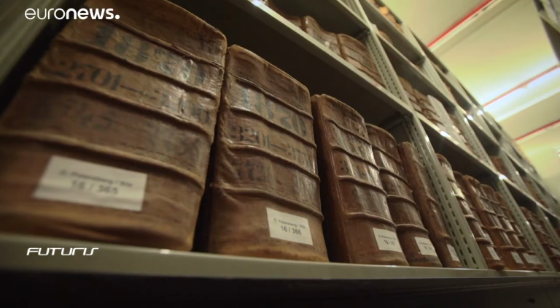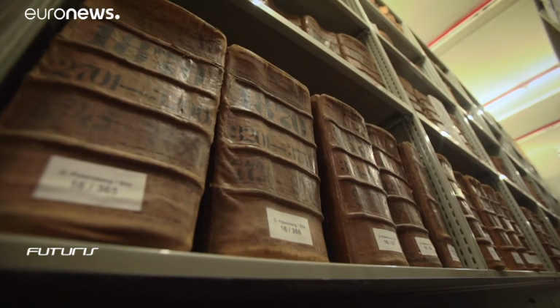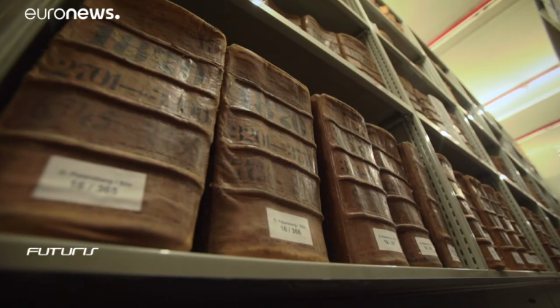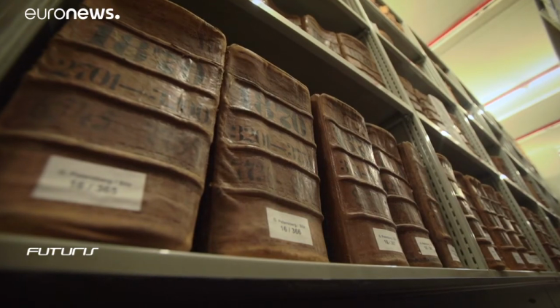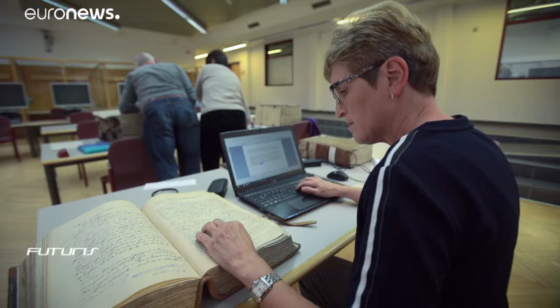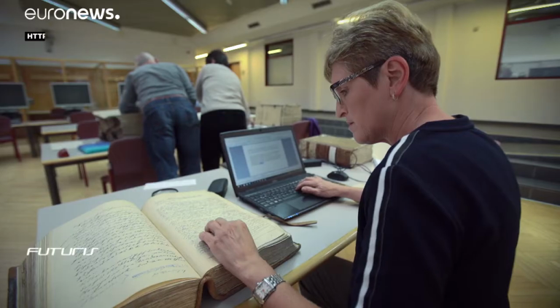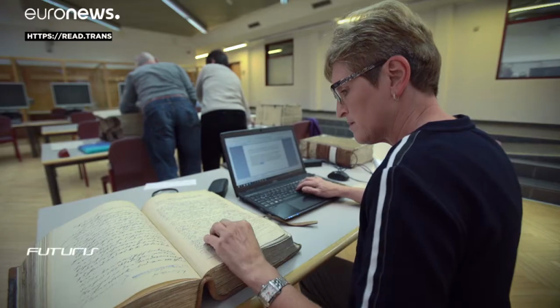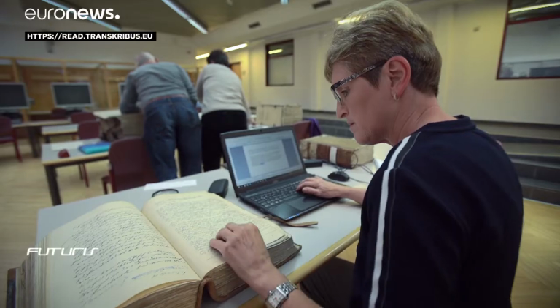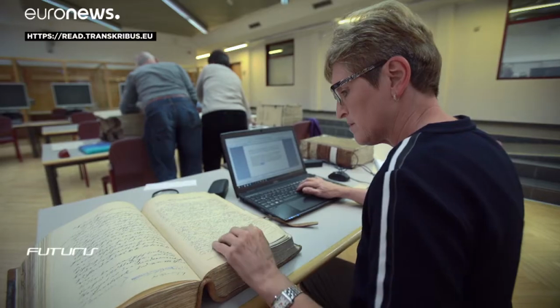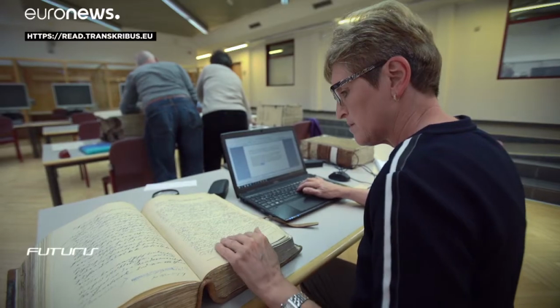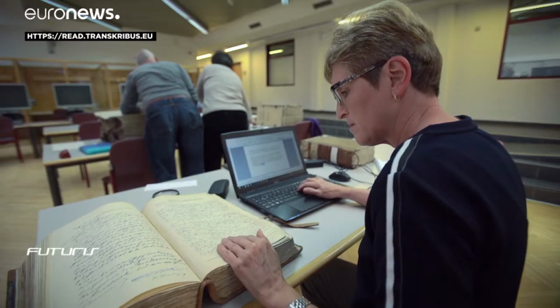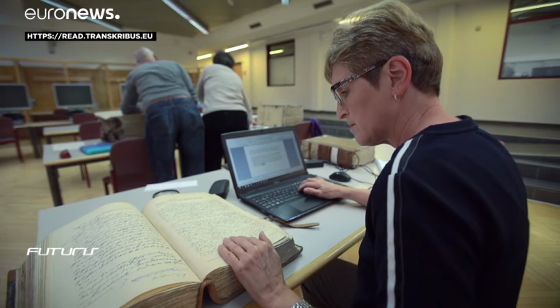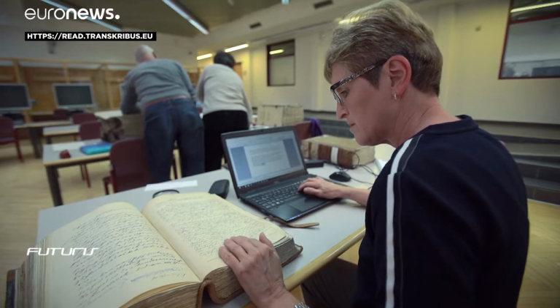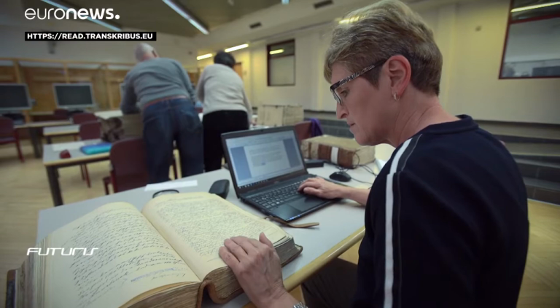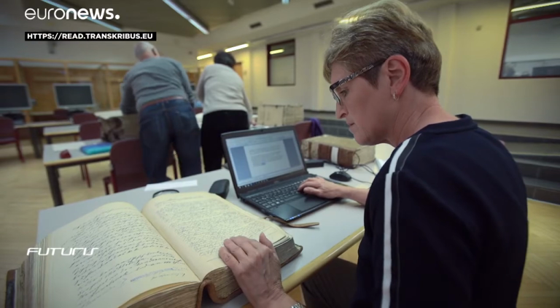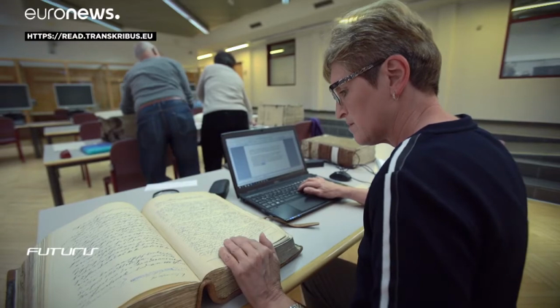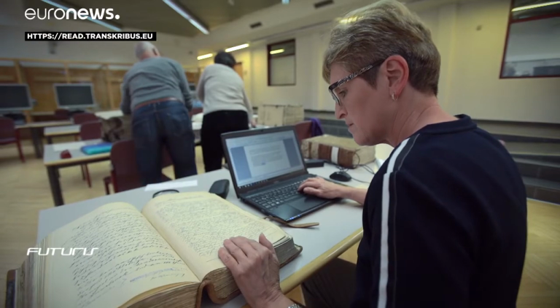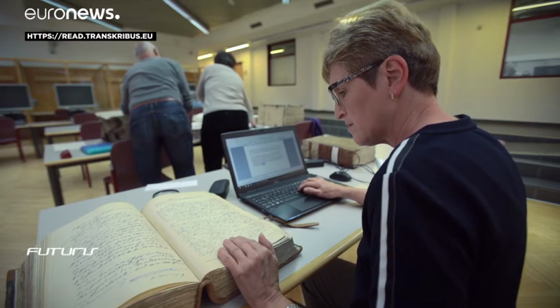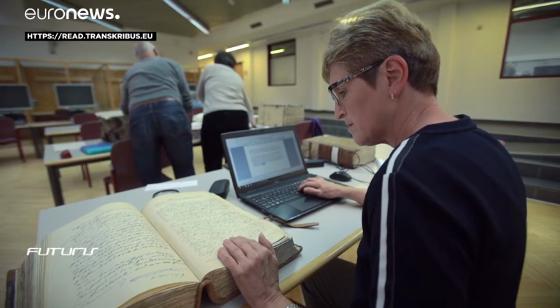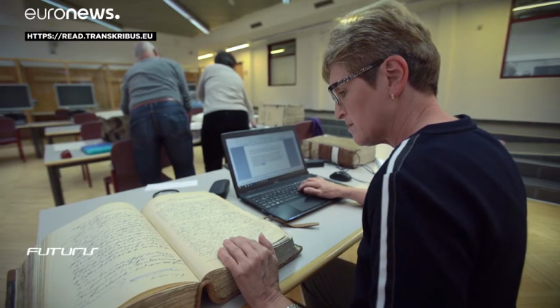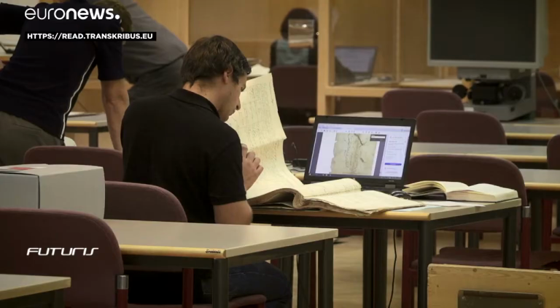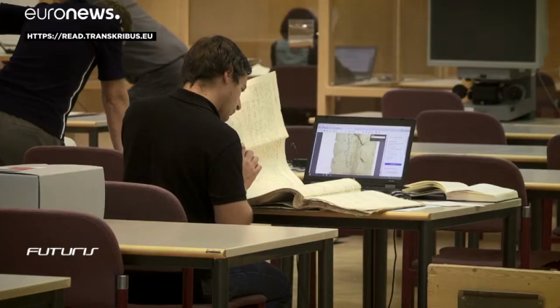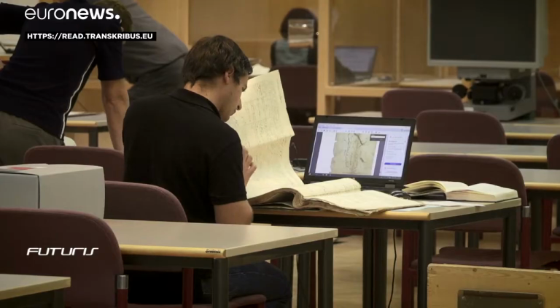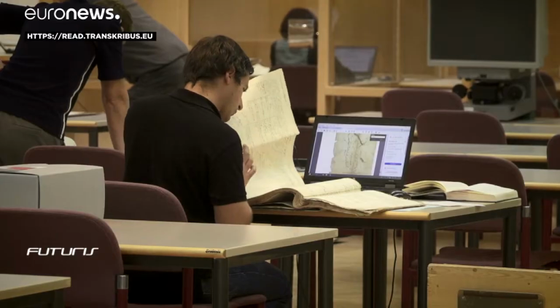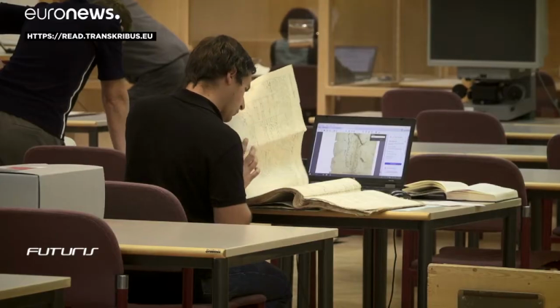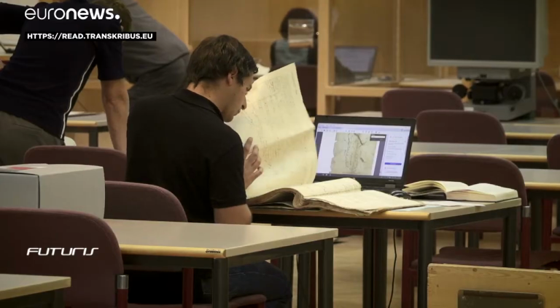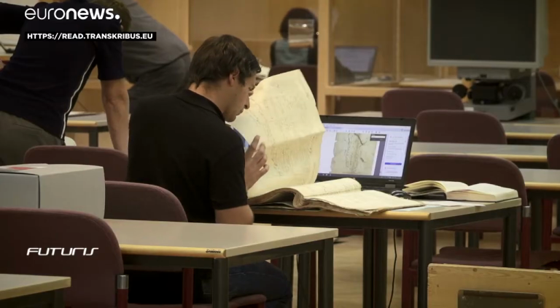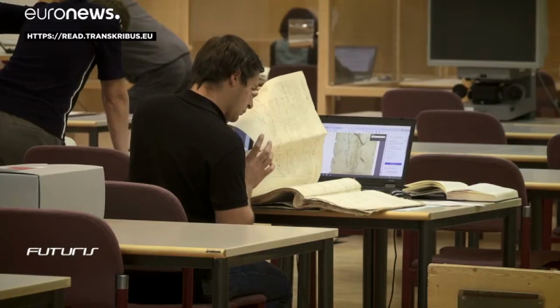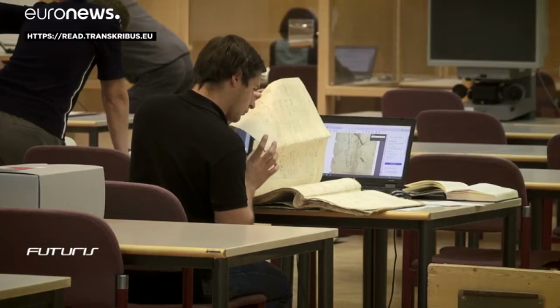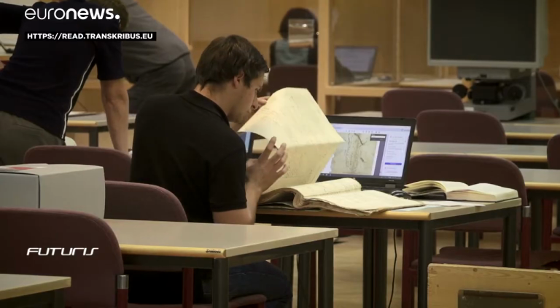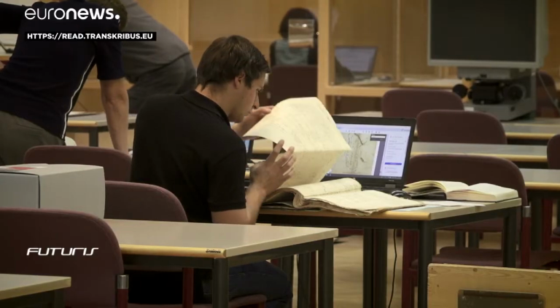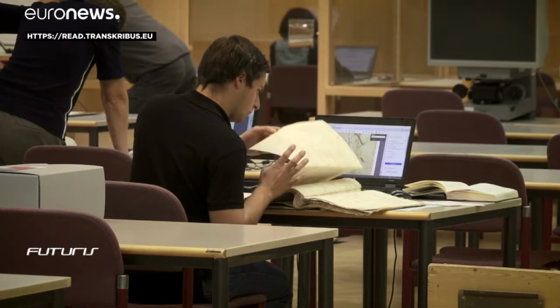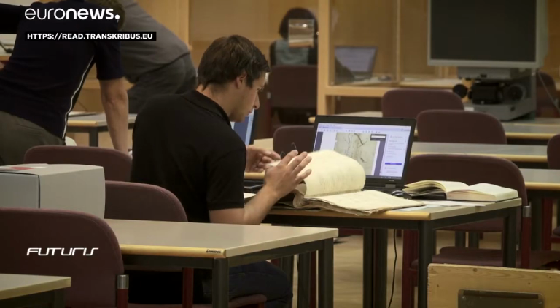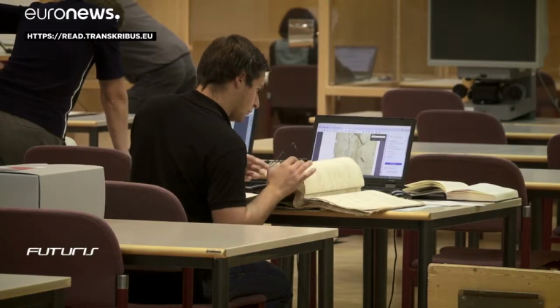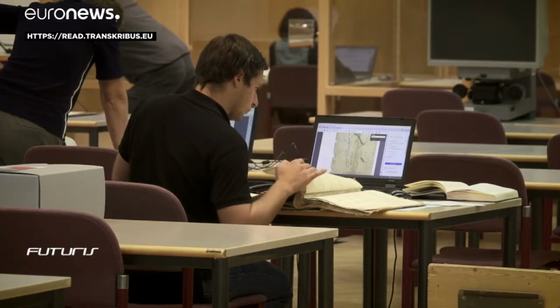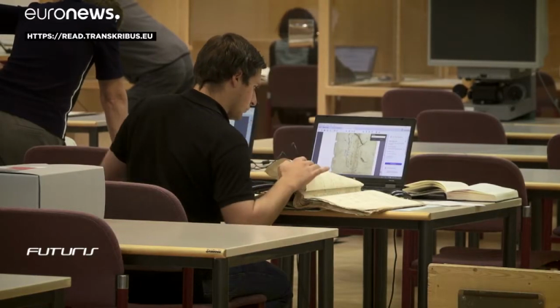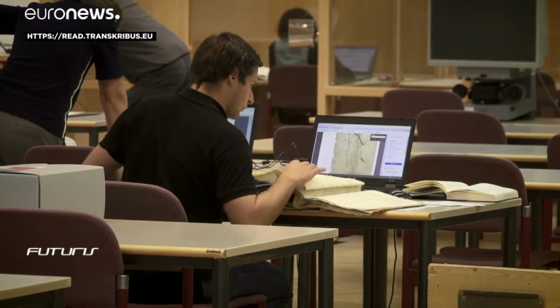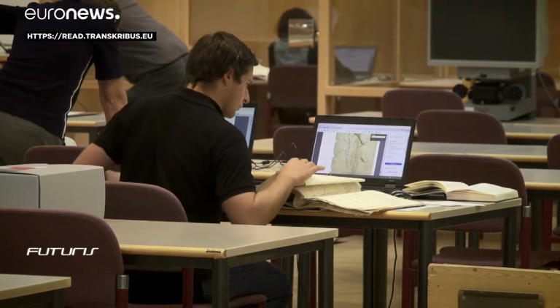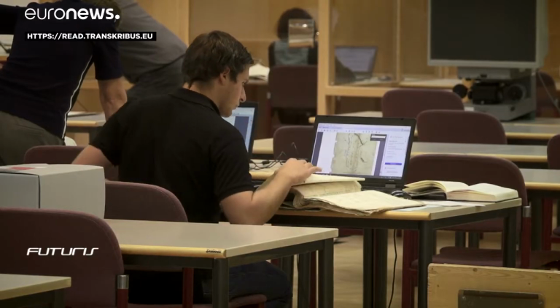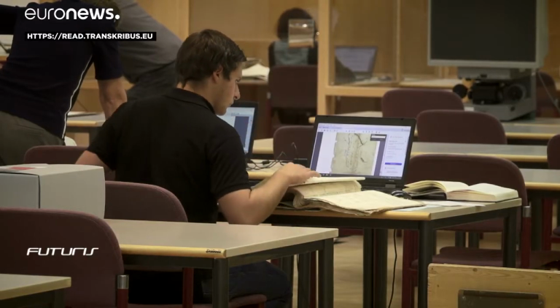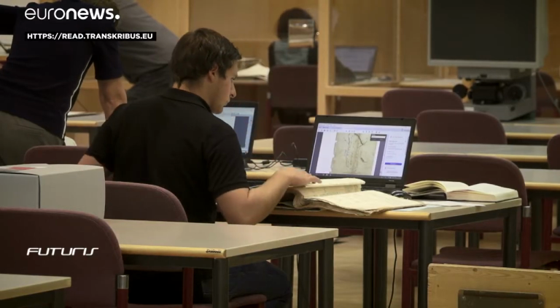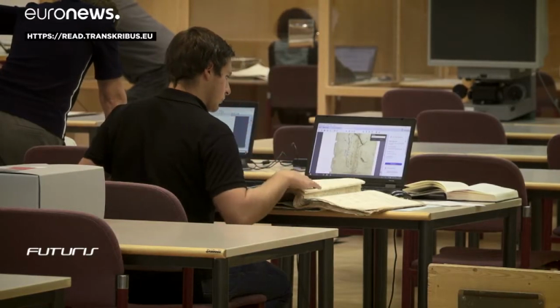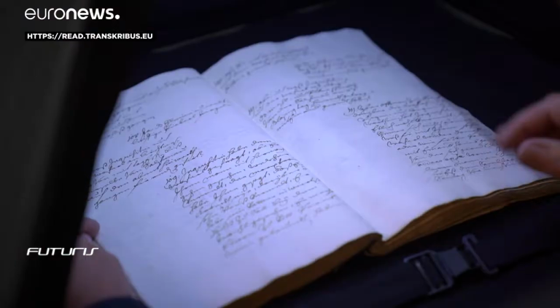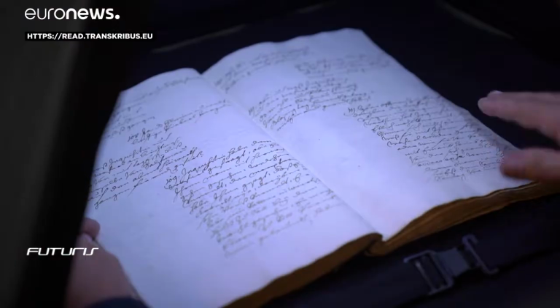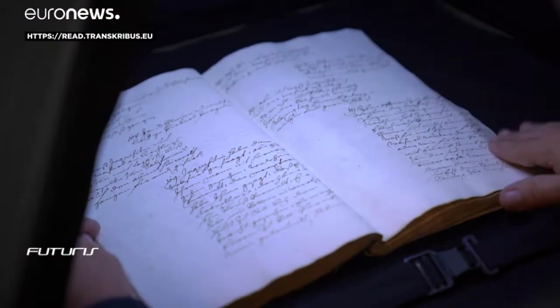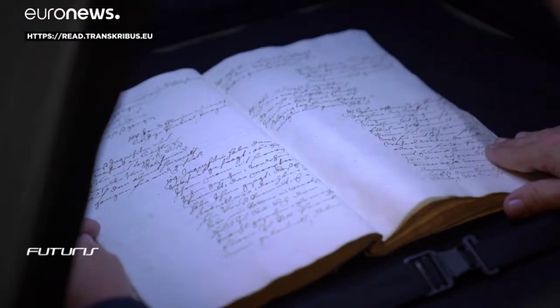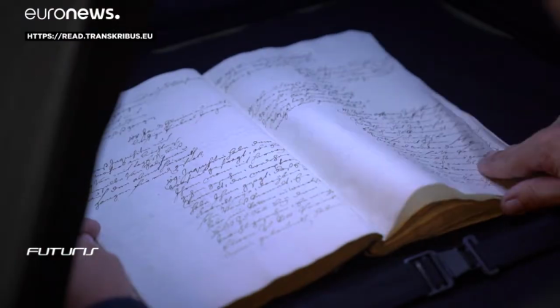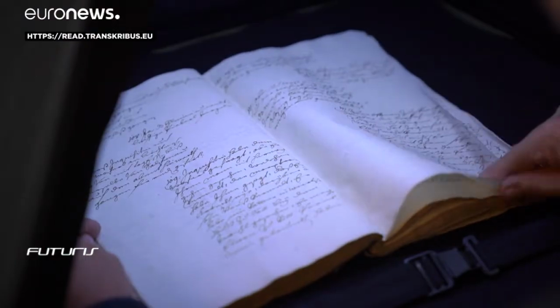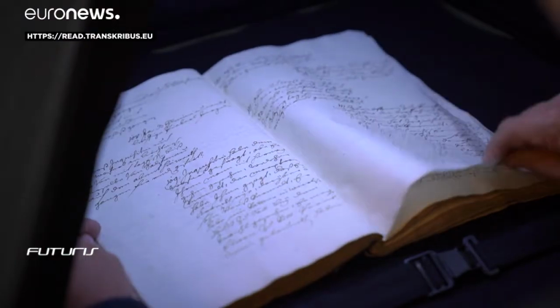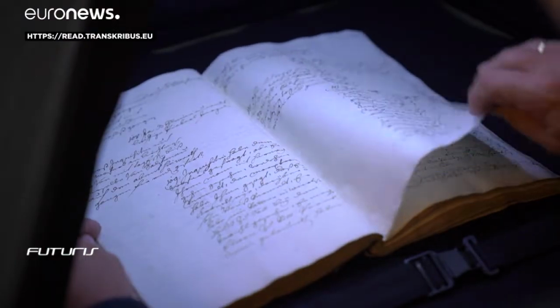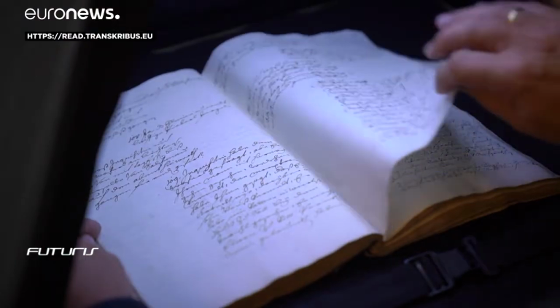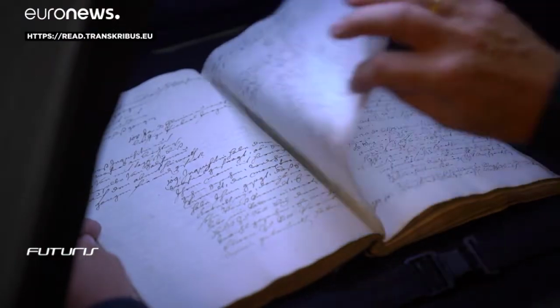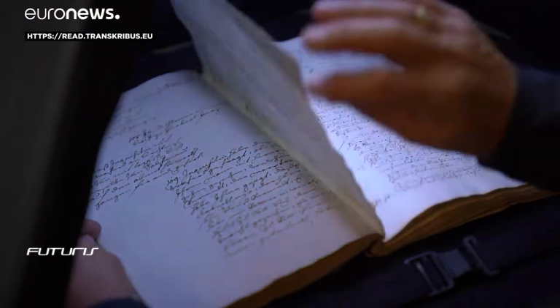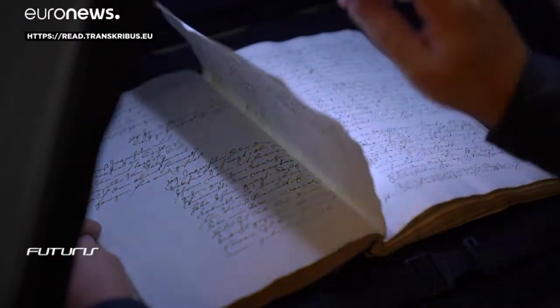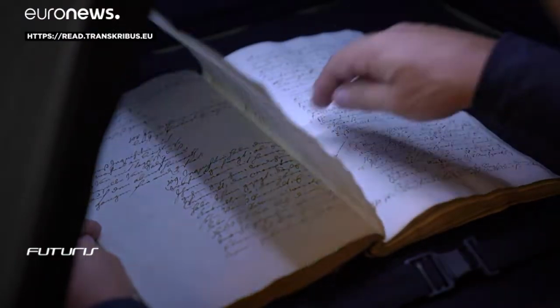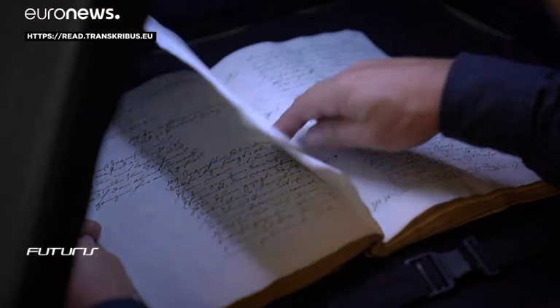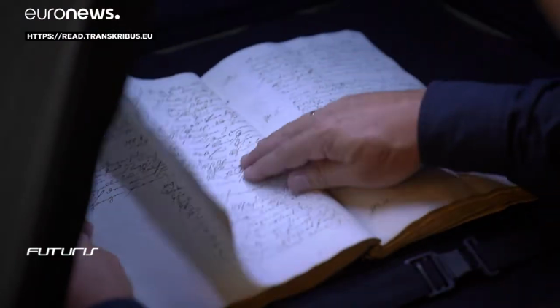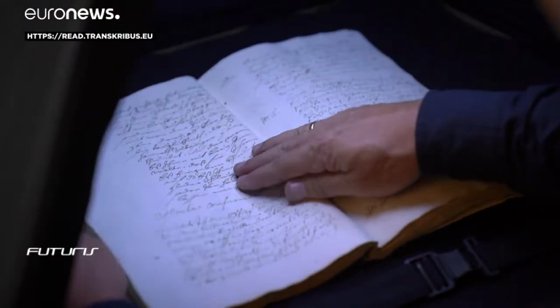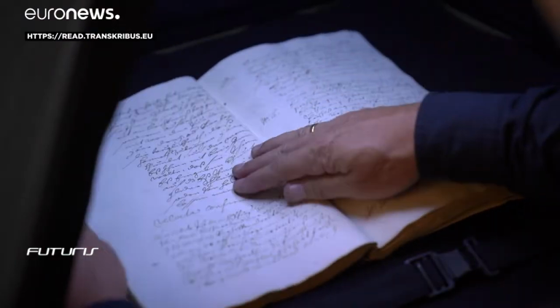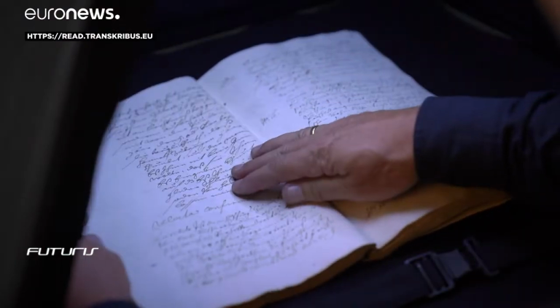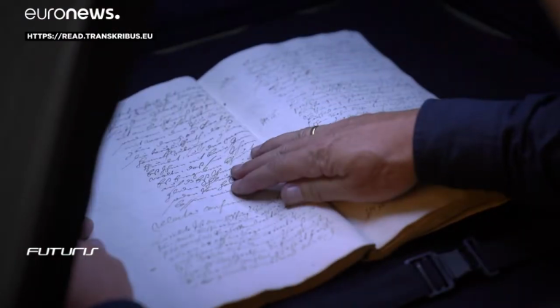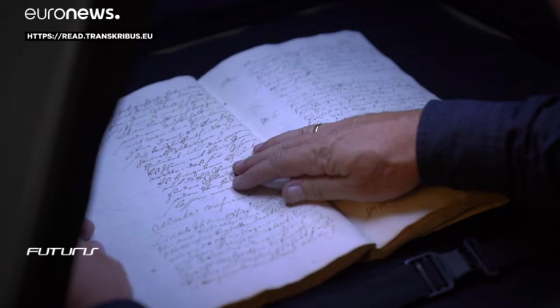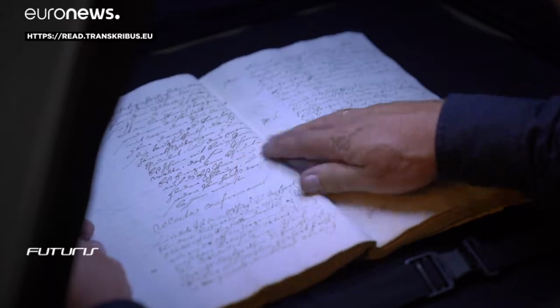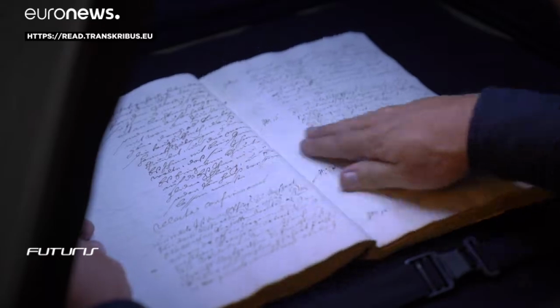You can learn more about the Transkribus system on its website or by the link shown on your screen.